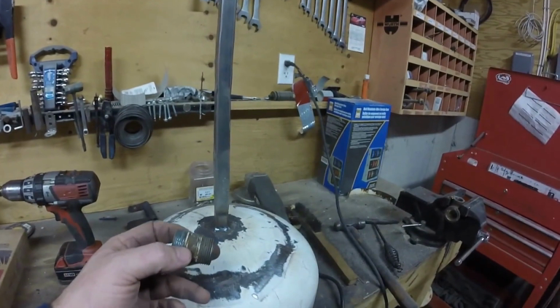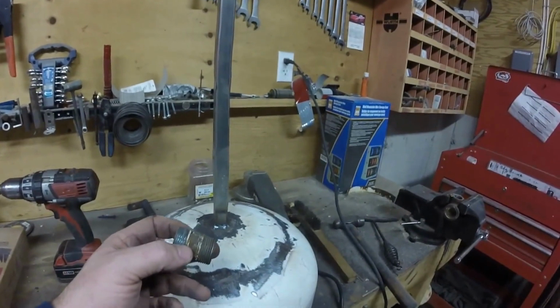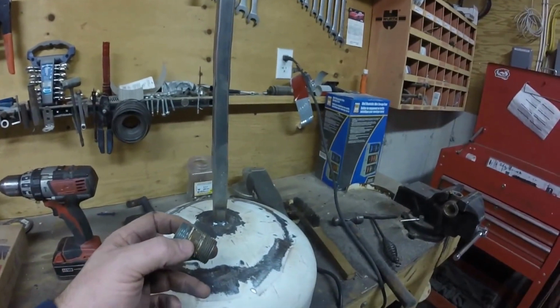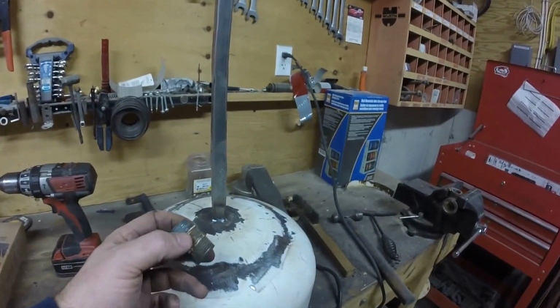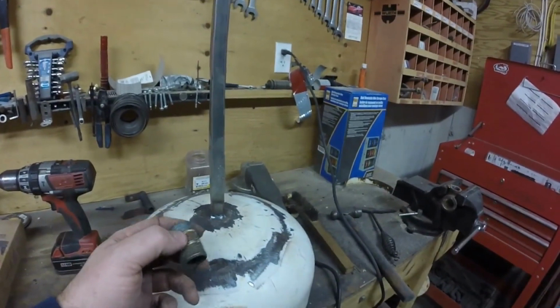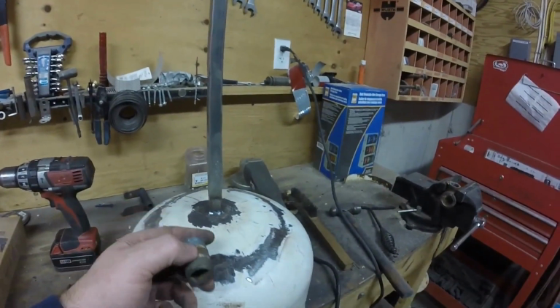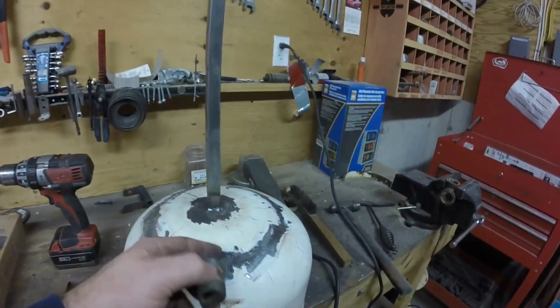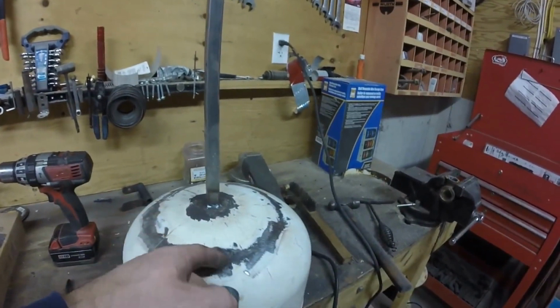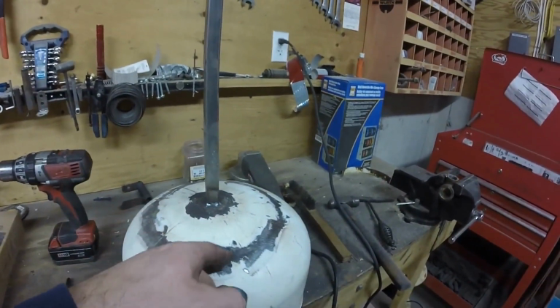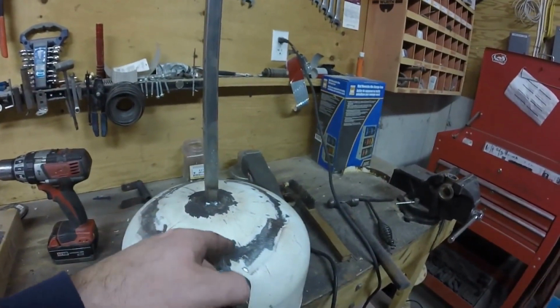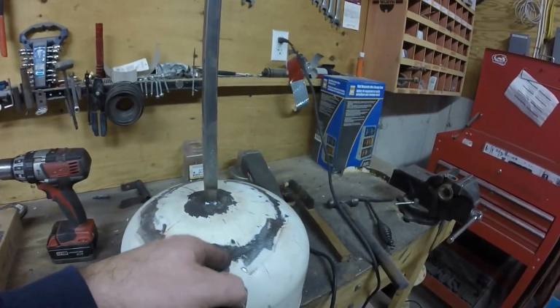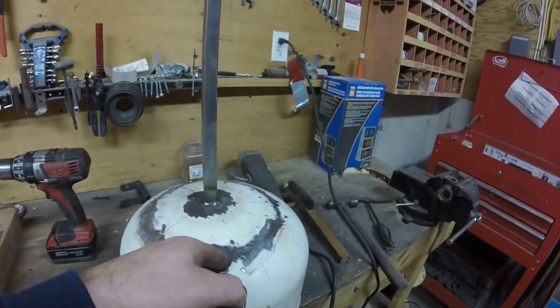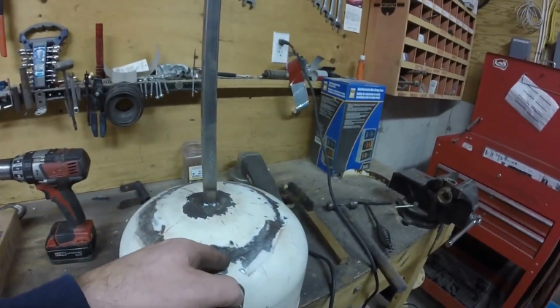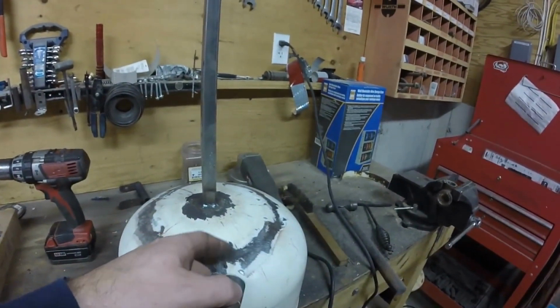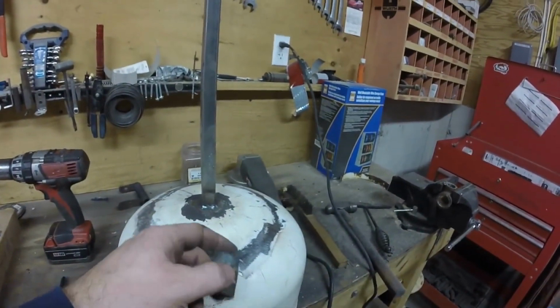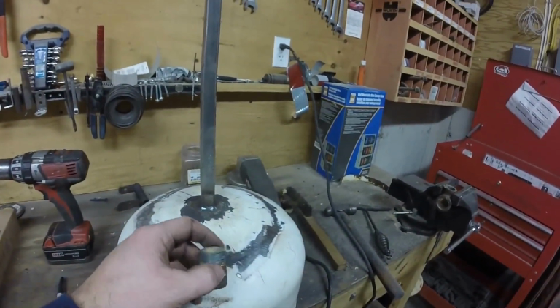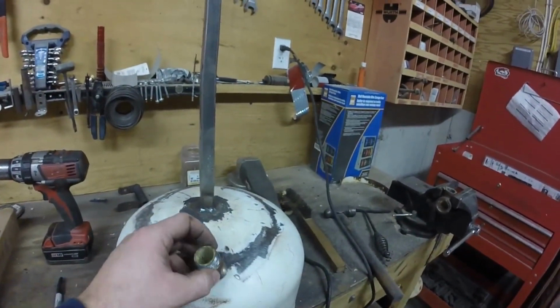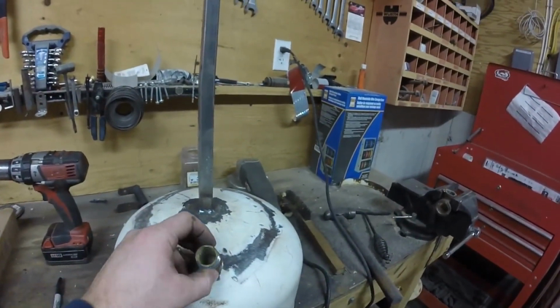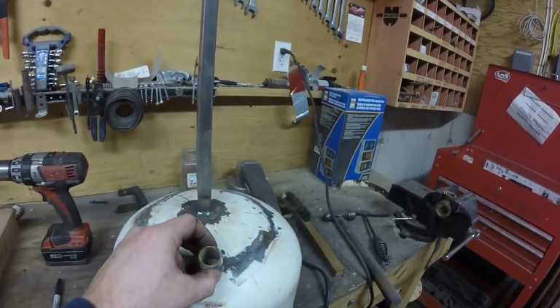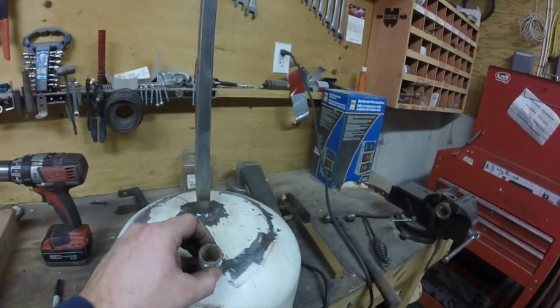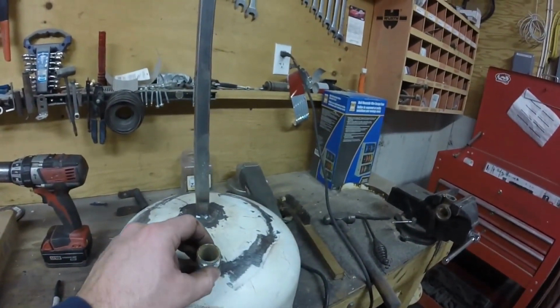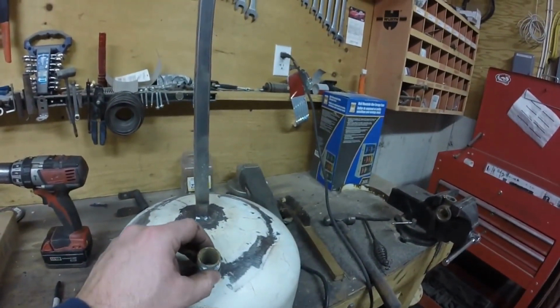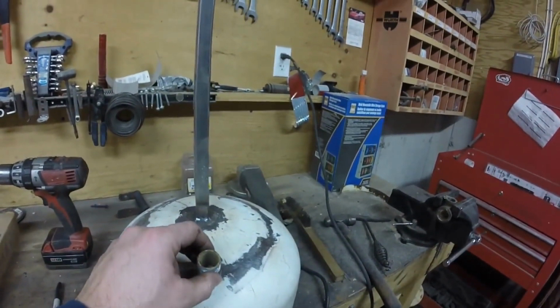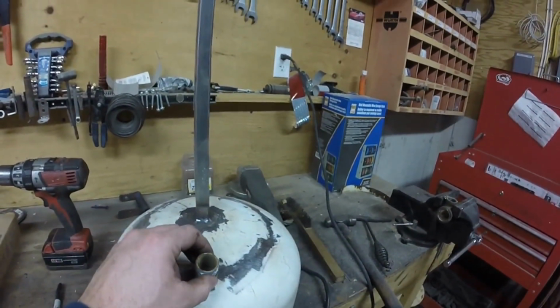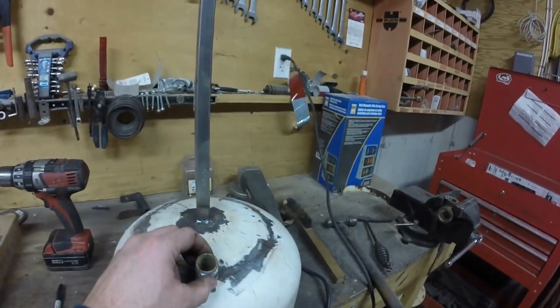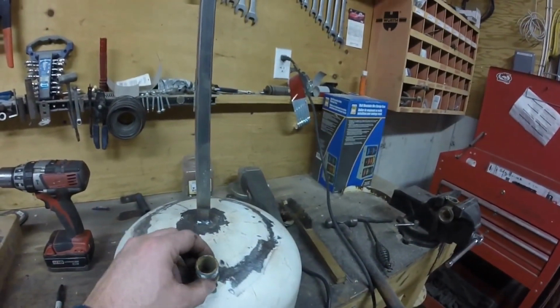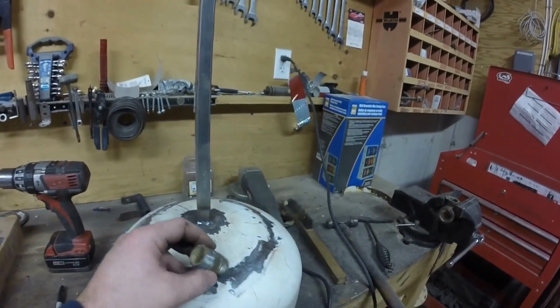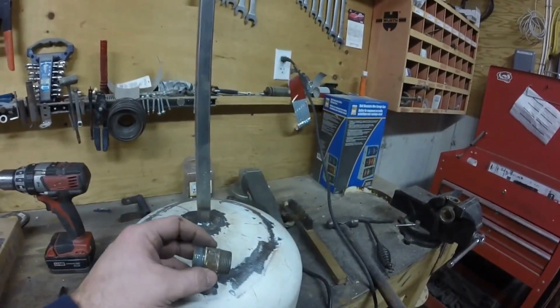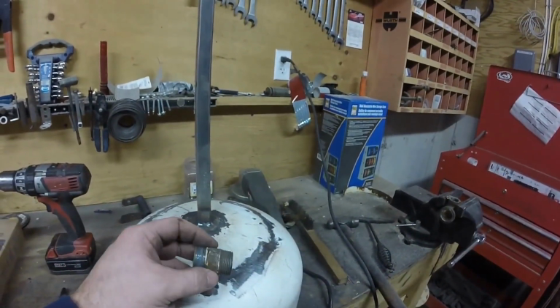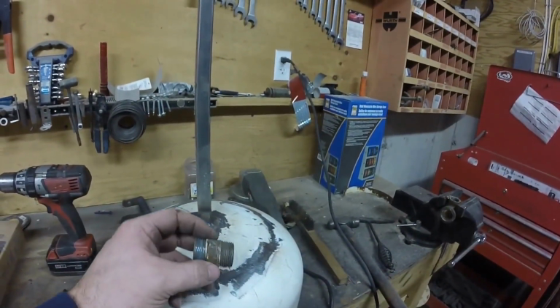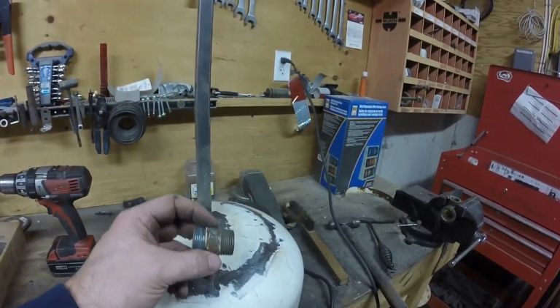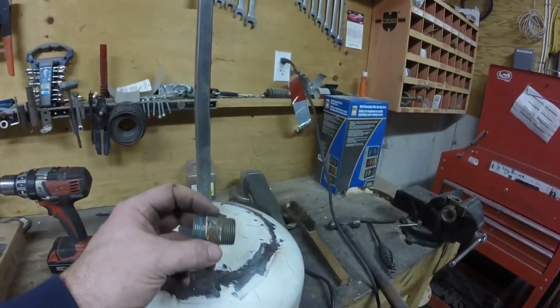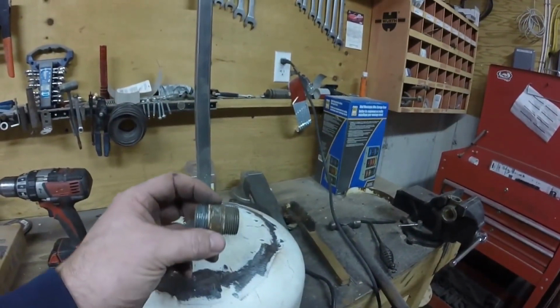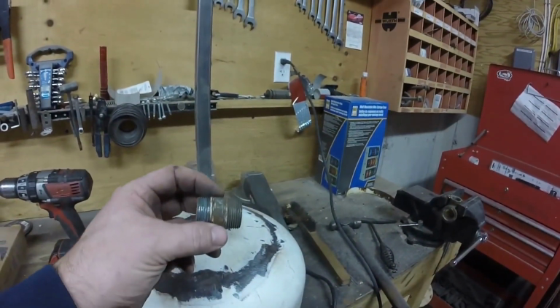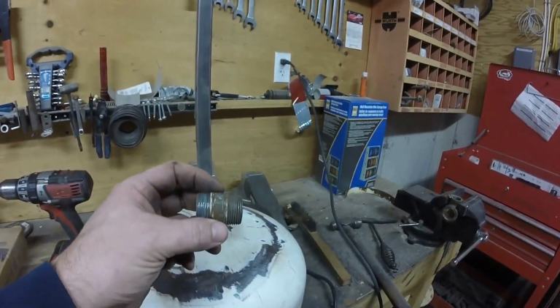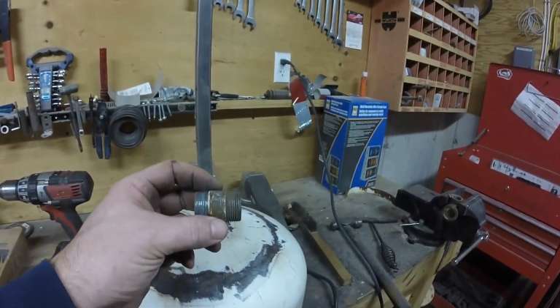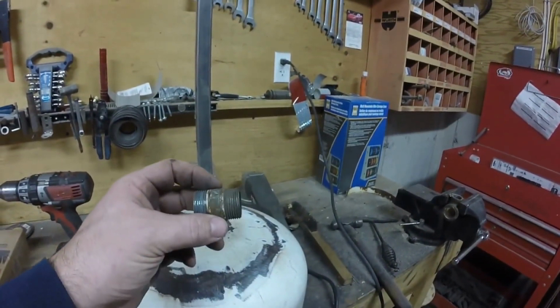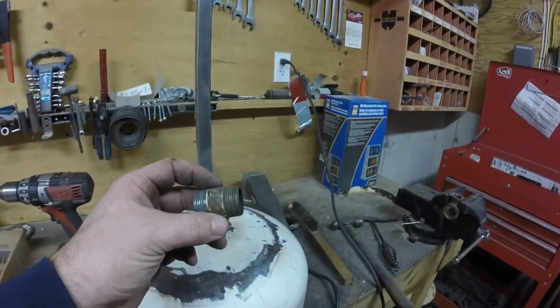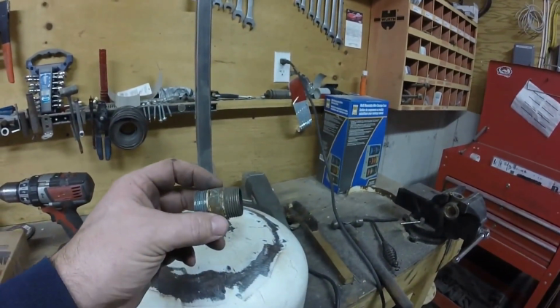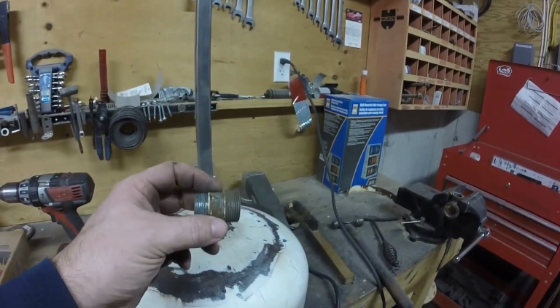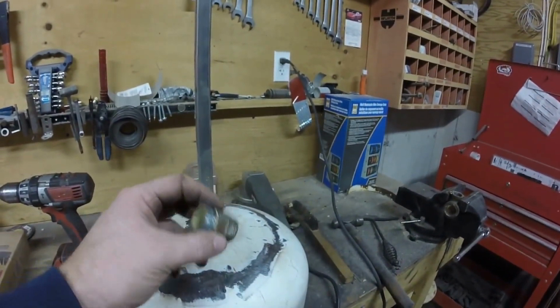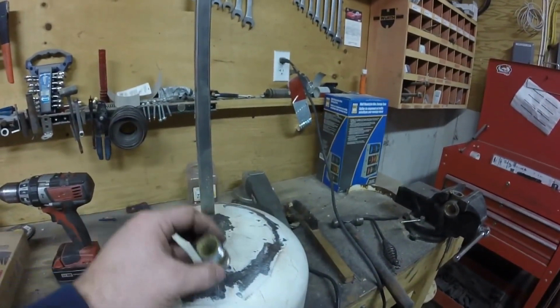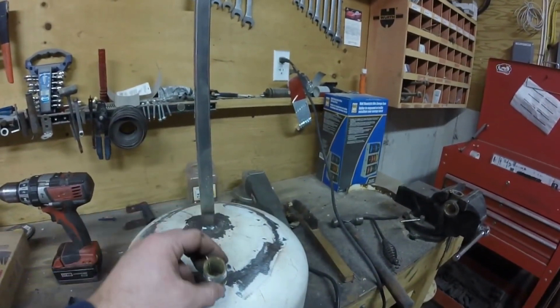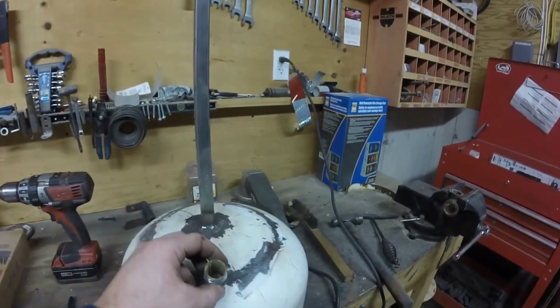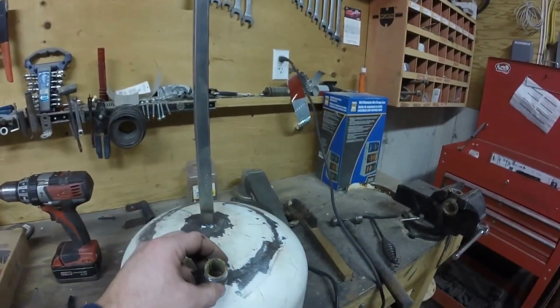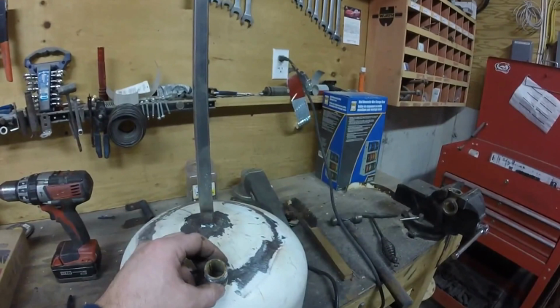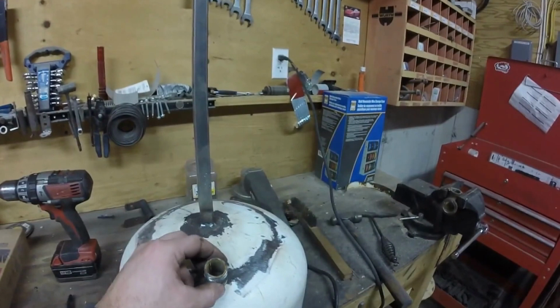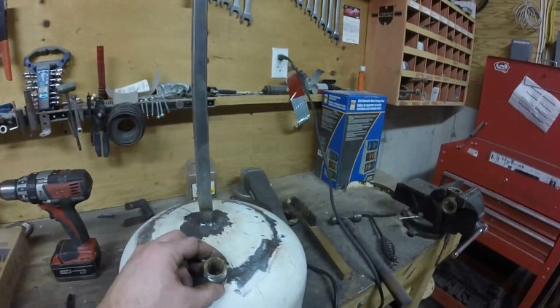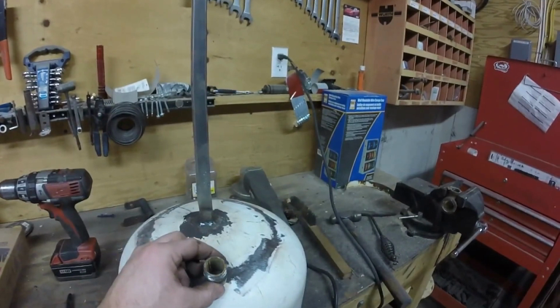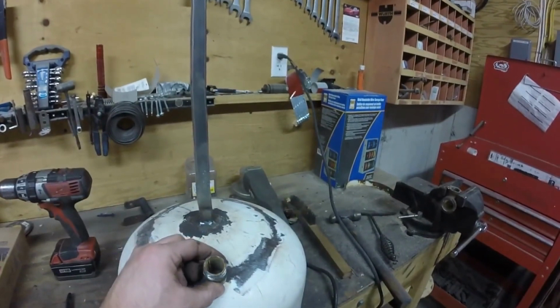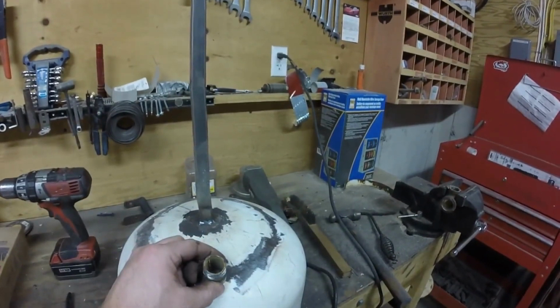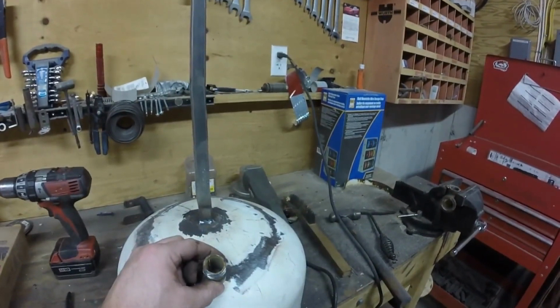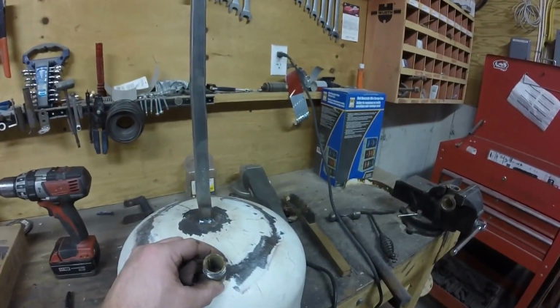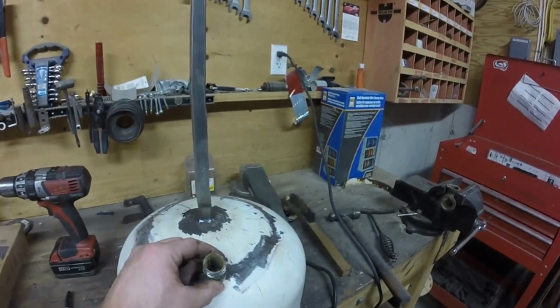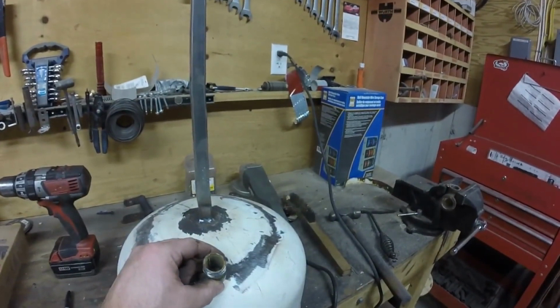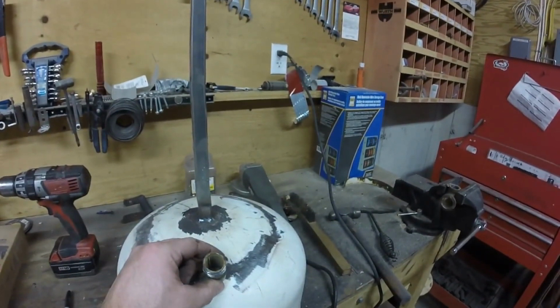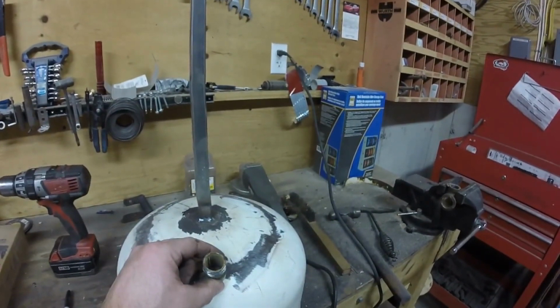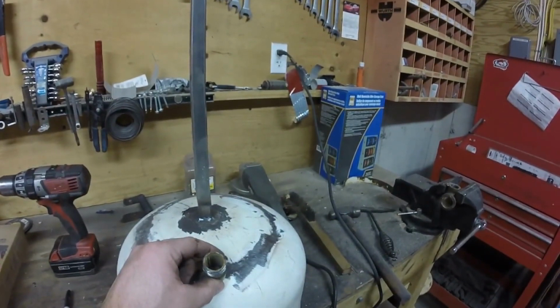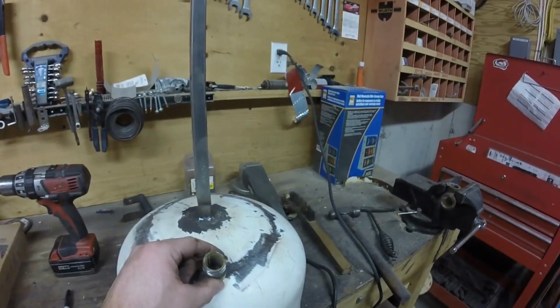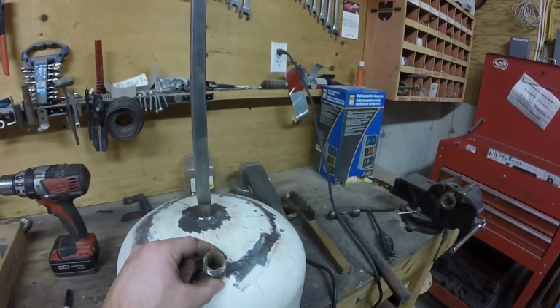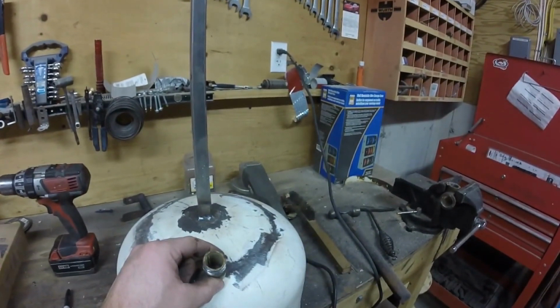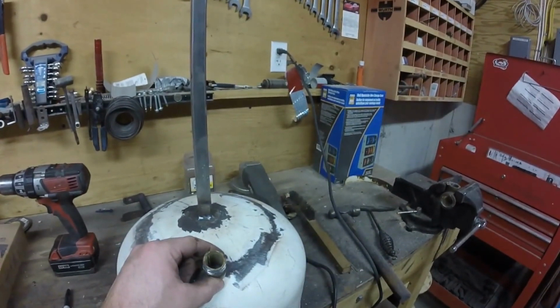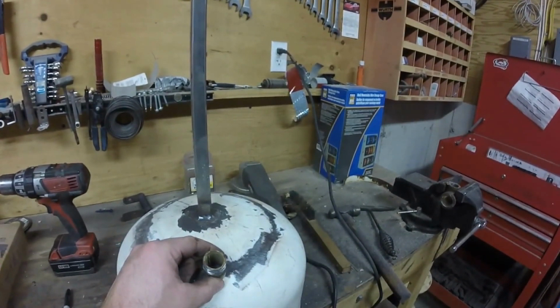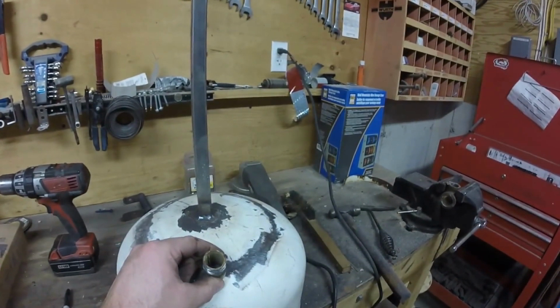Okay, now I'm going to drill a hole through here so I can thread this three-quarters nipple in and then weld it in place.